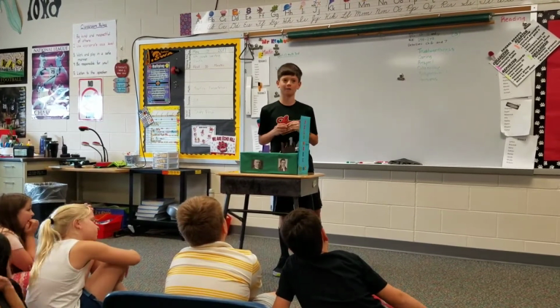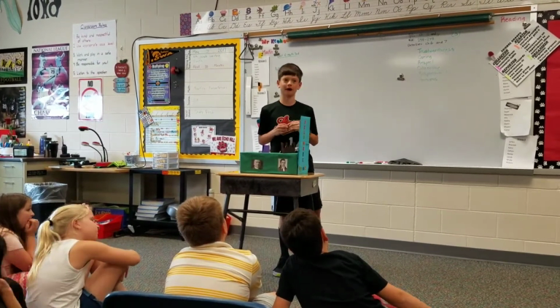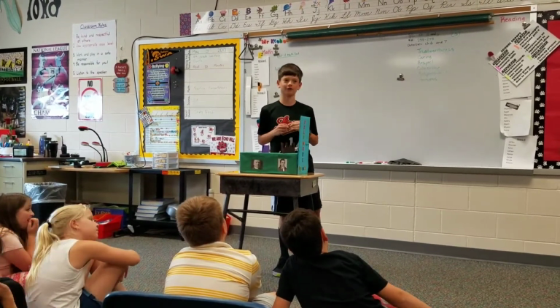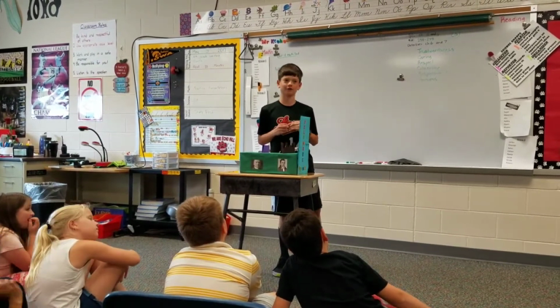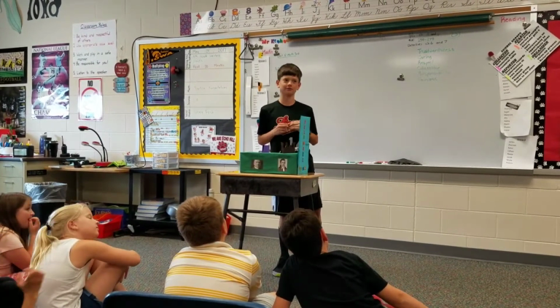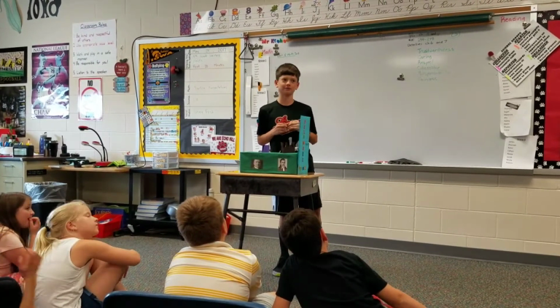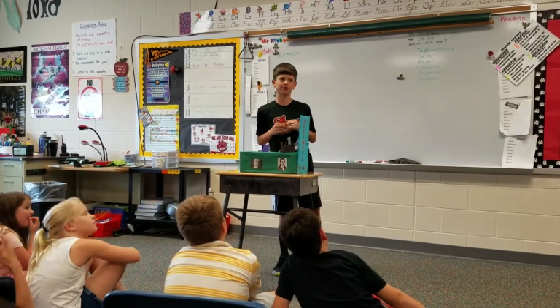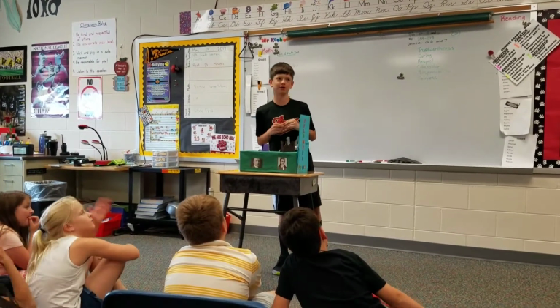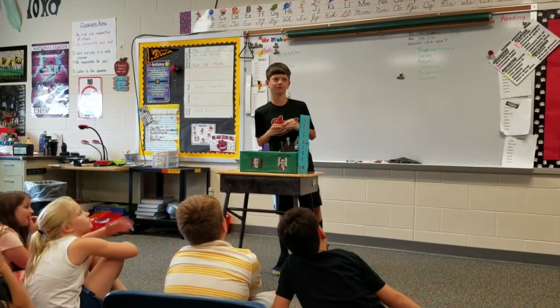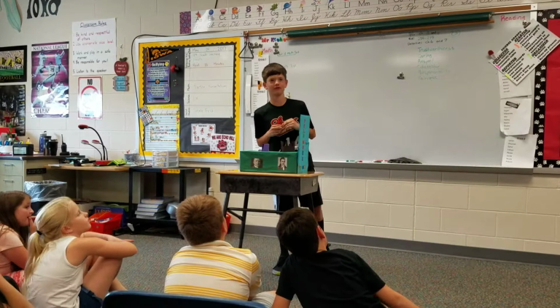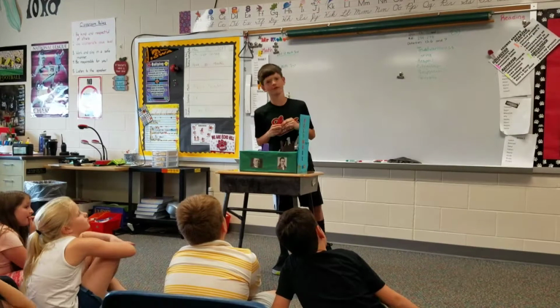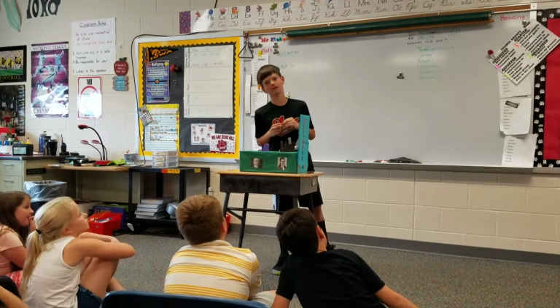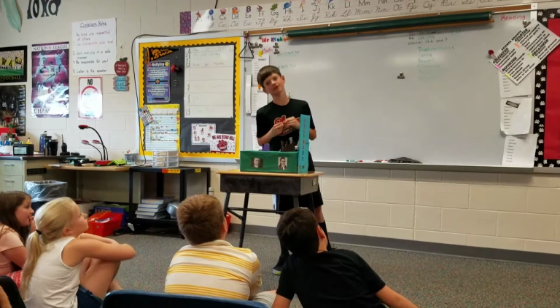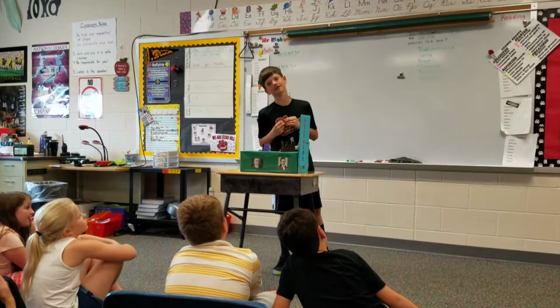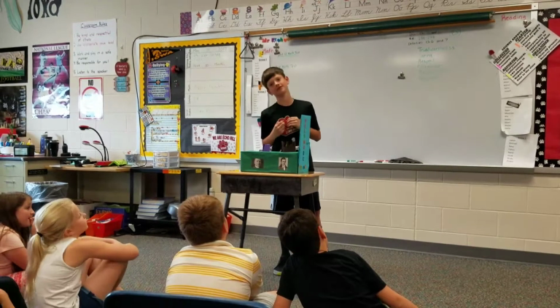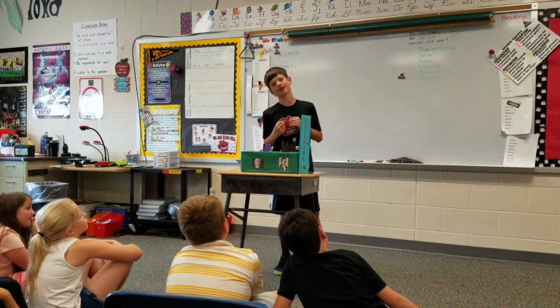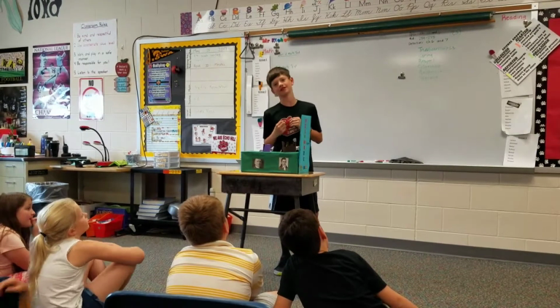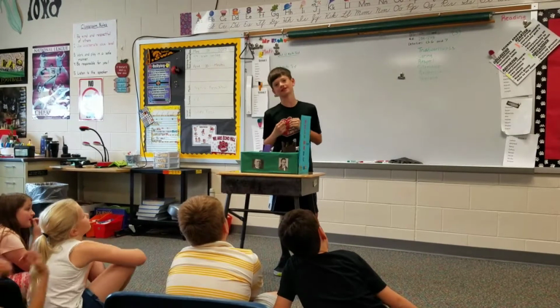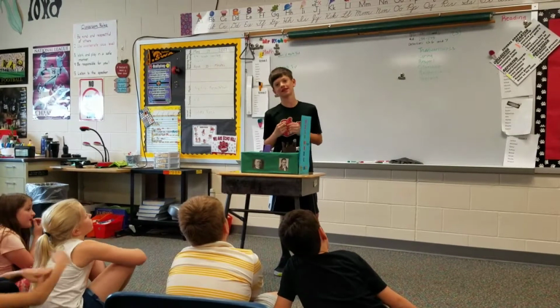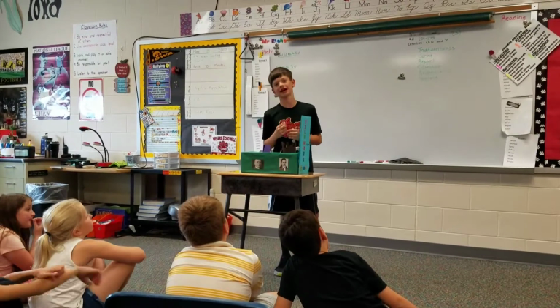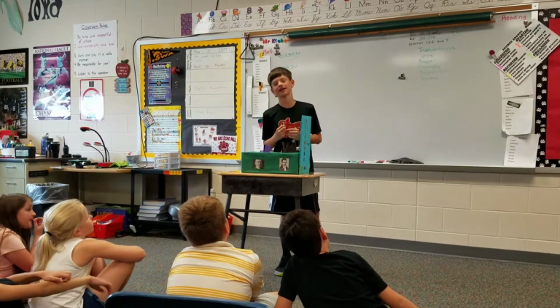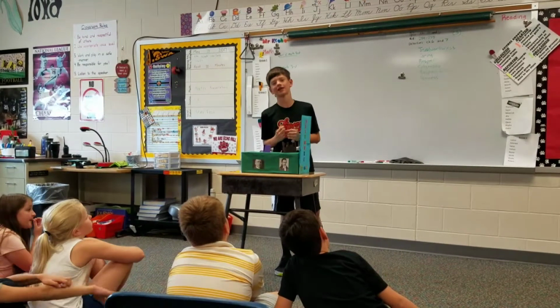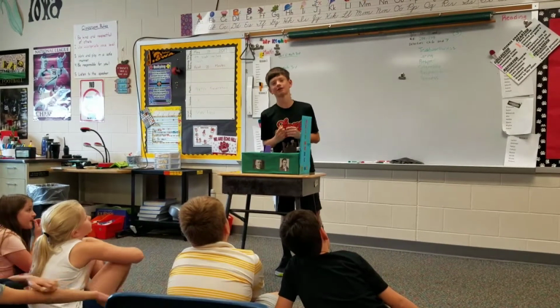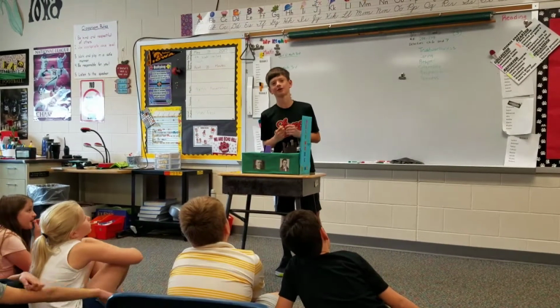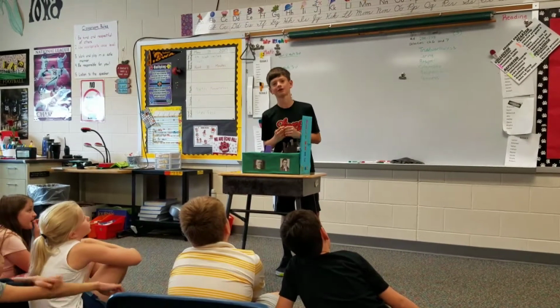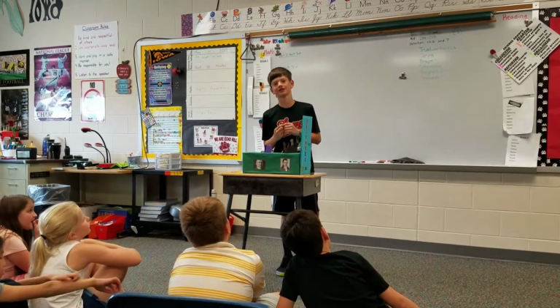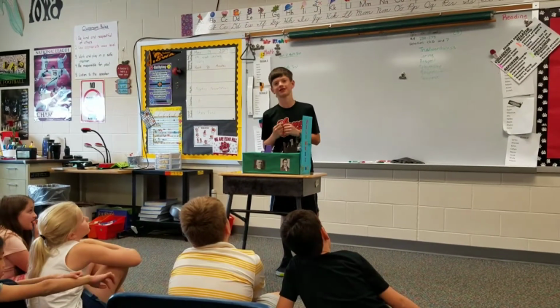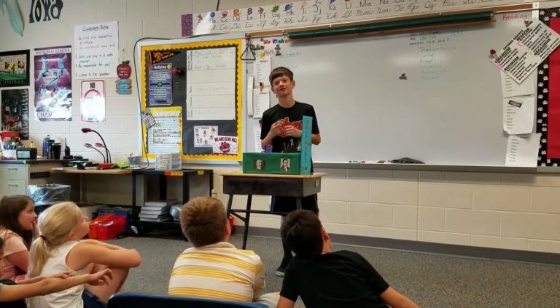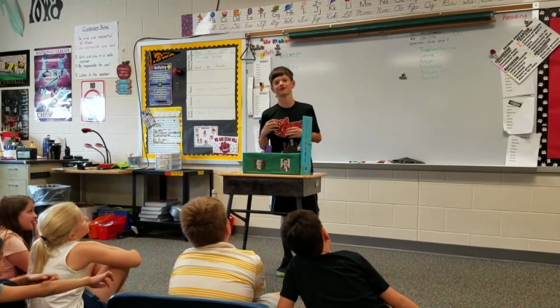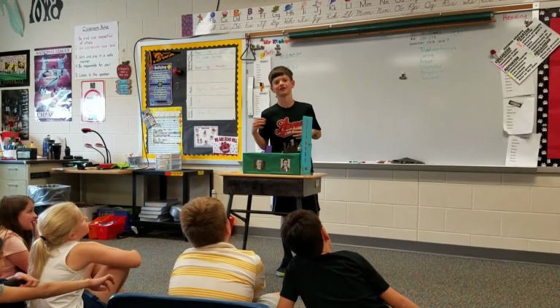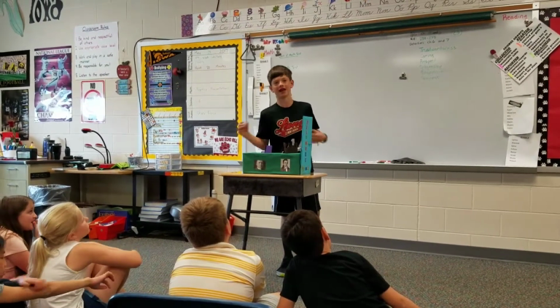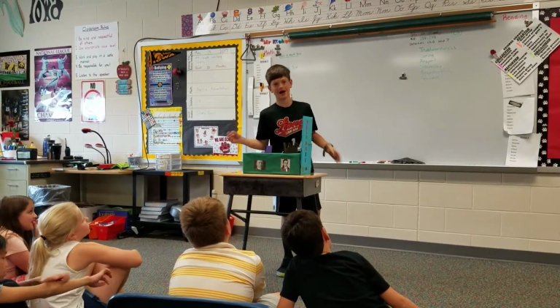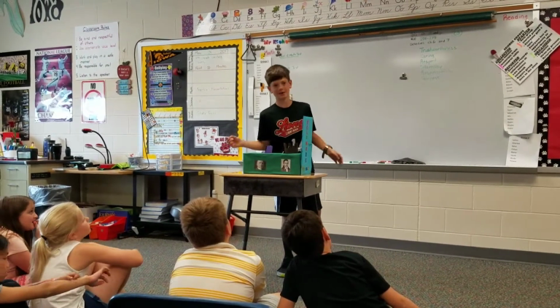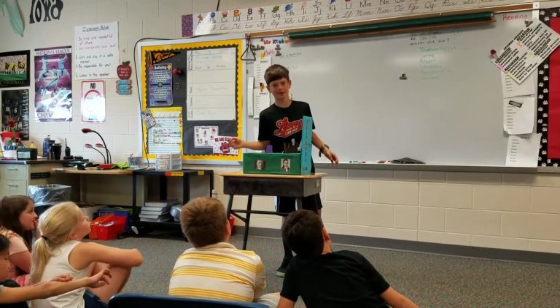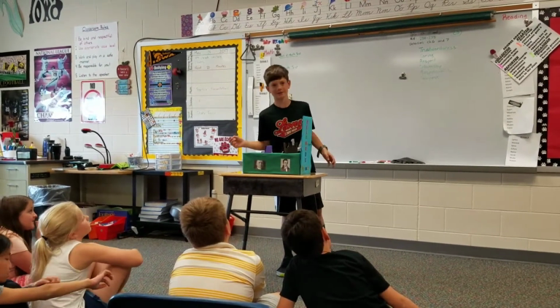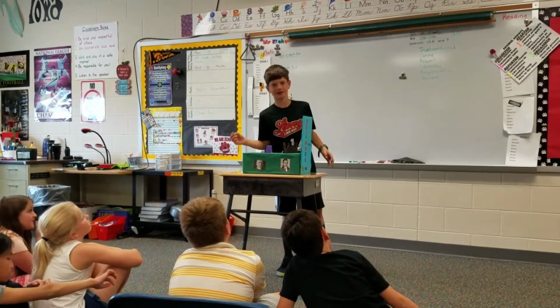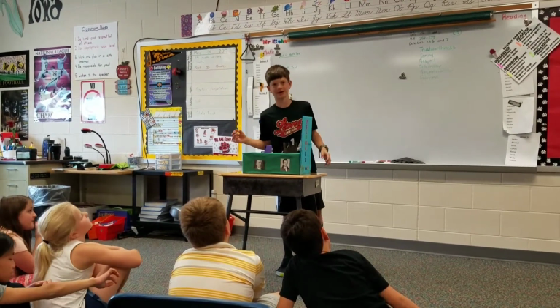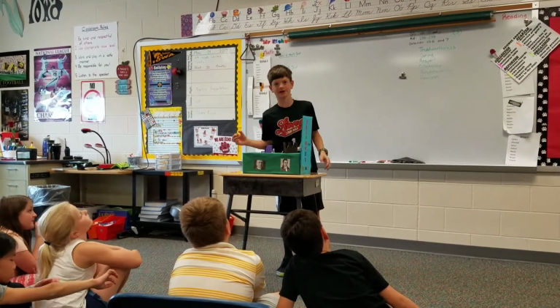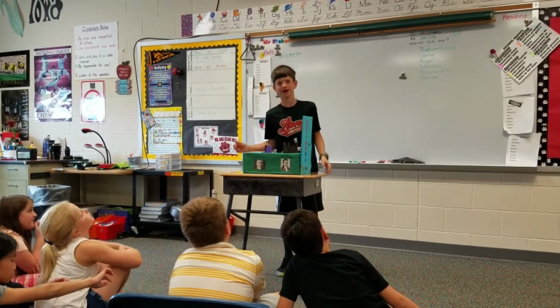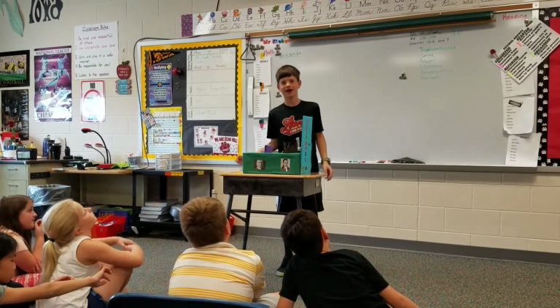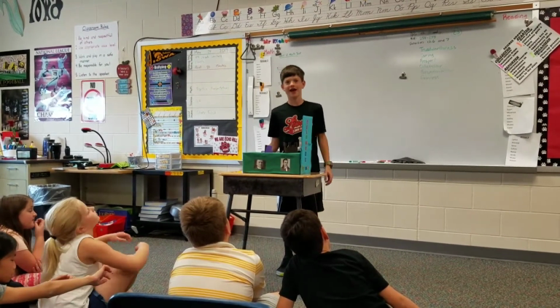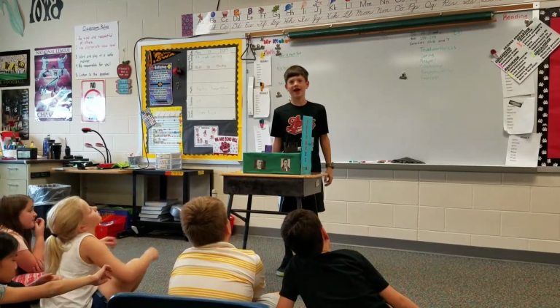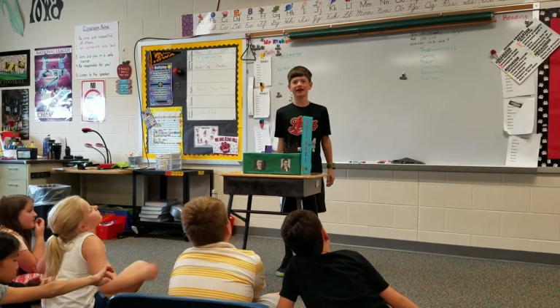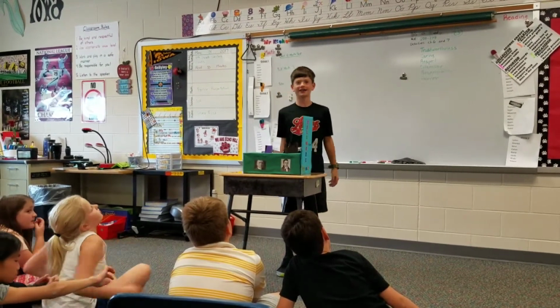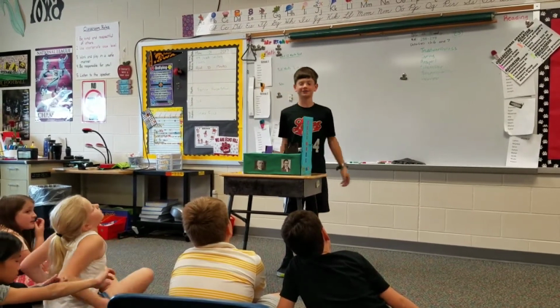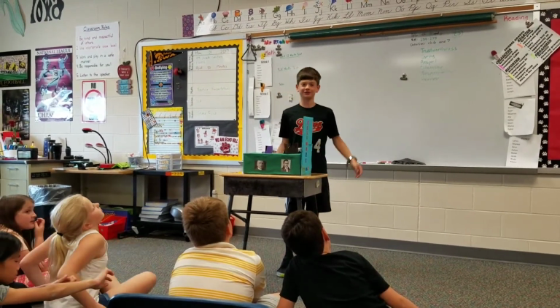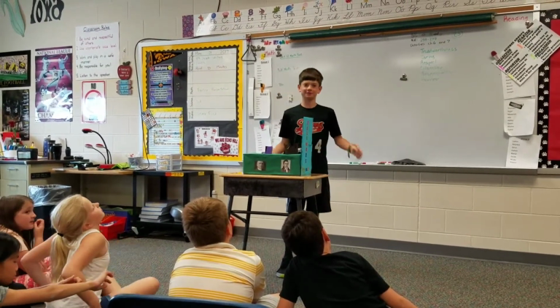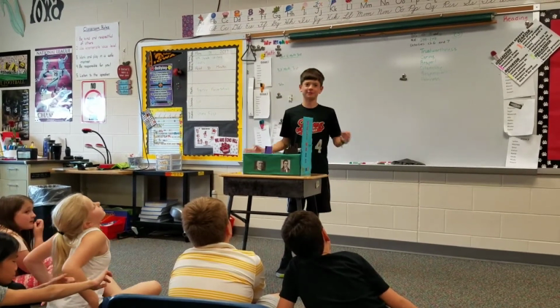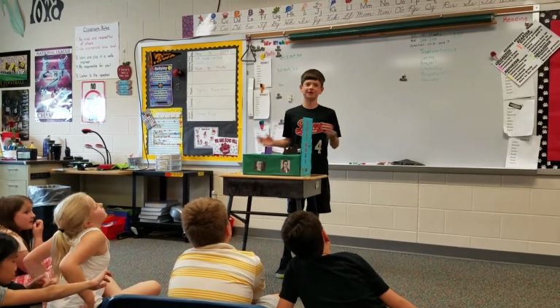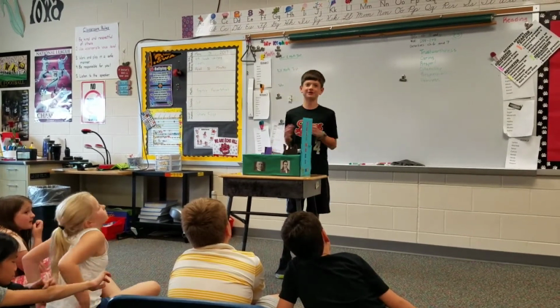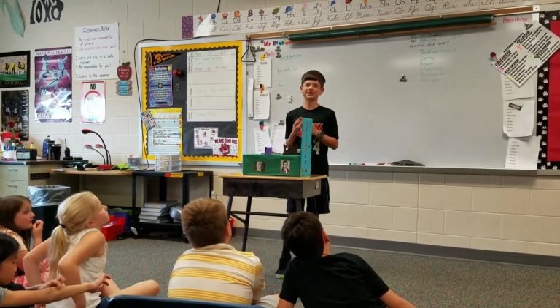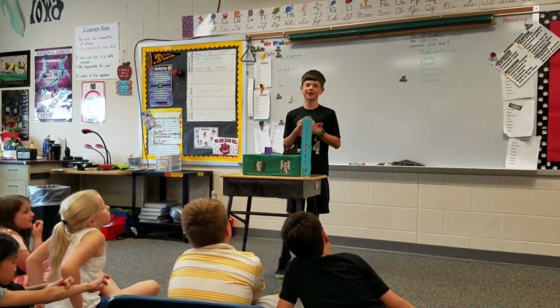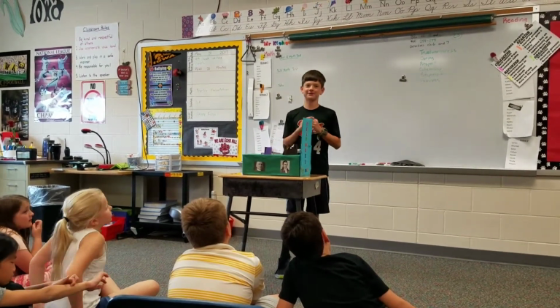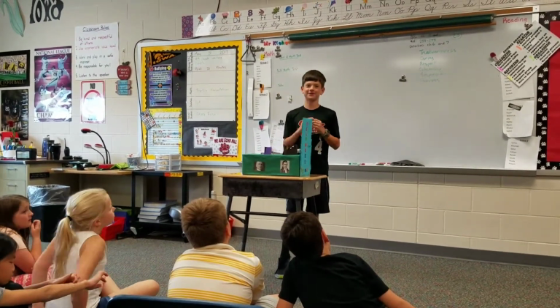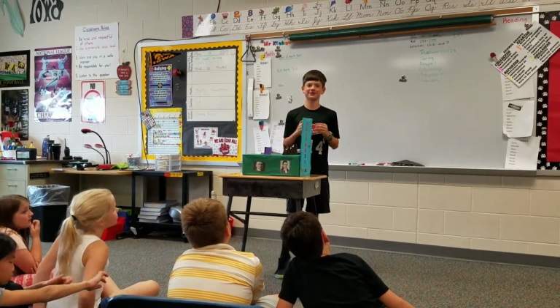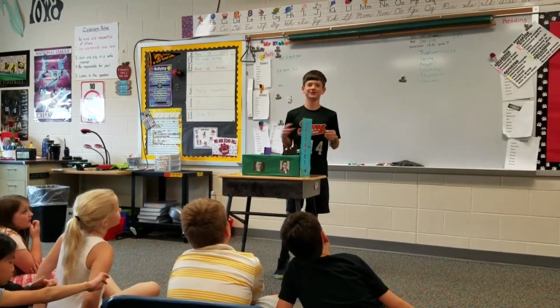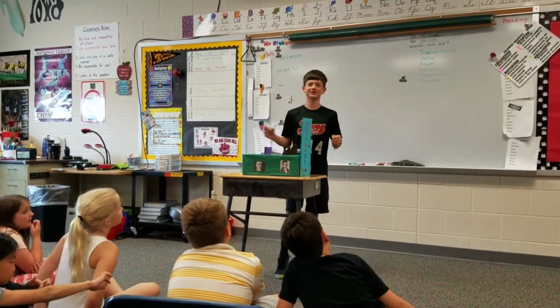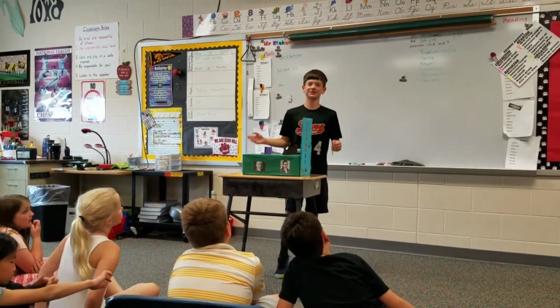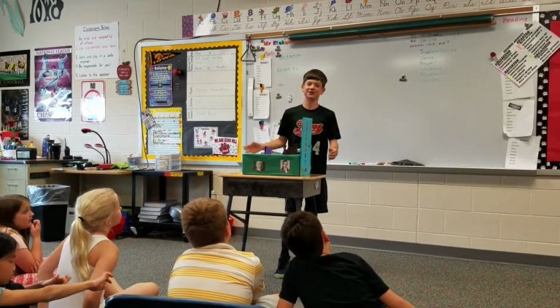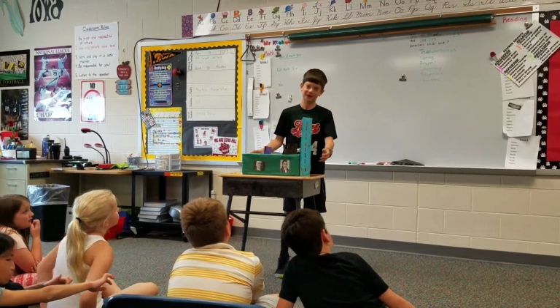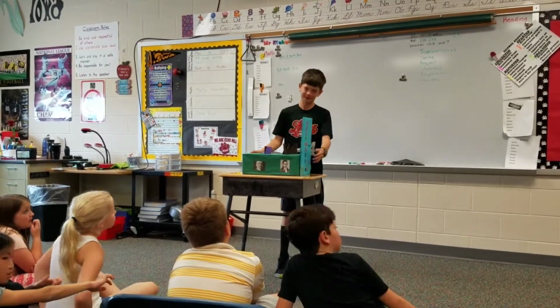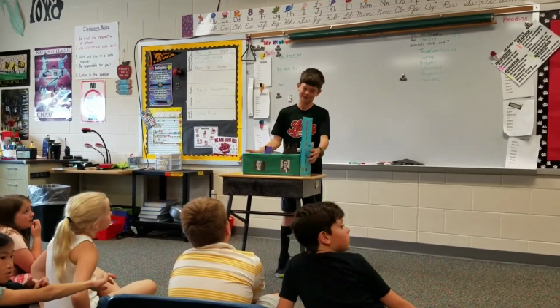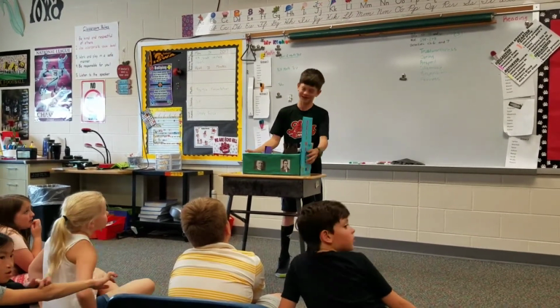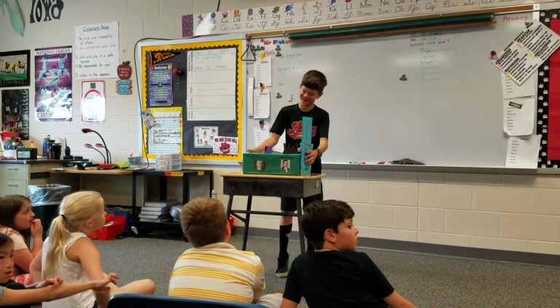Oliver Evans was an inventor and he invented the water power mill. Before he invented that, he worked in a flour mill and he was a prototype for future companies.